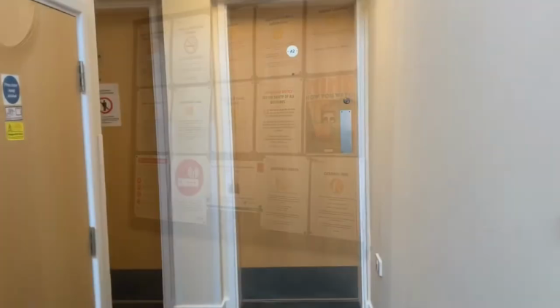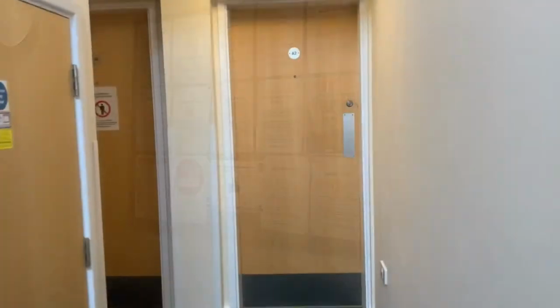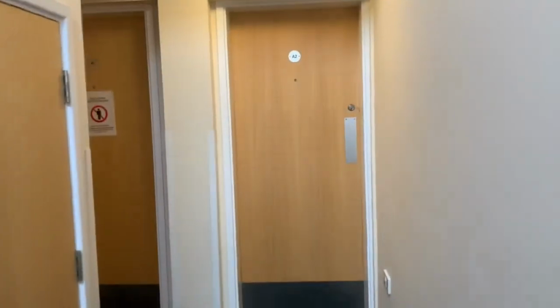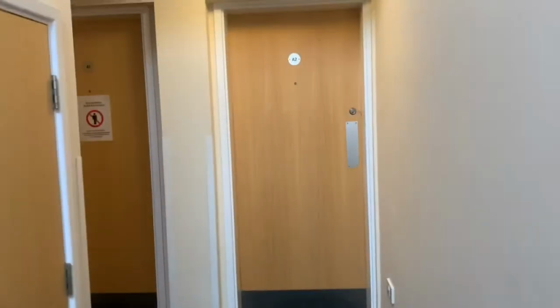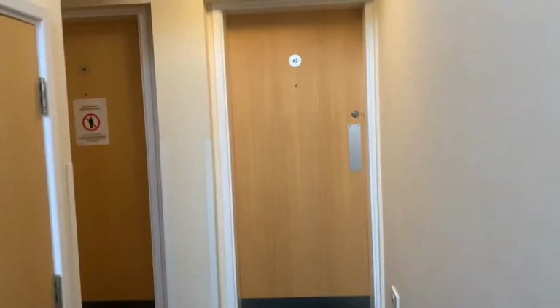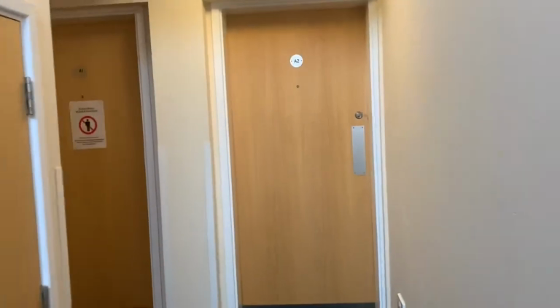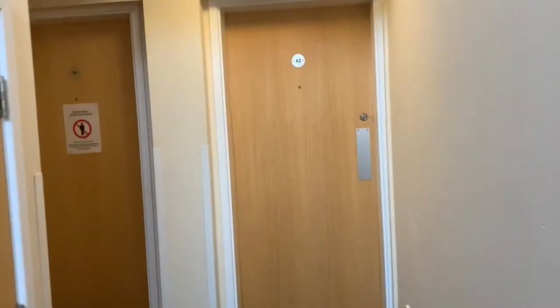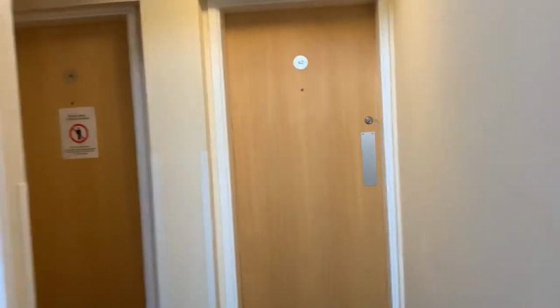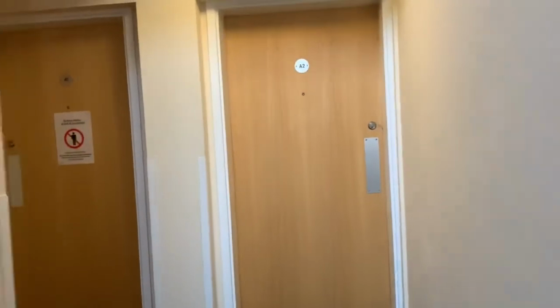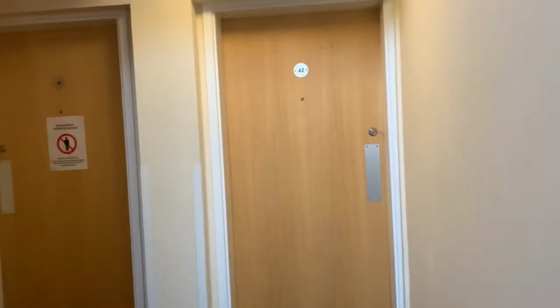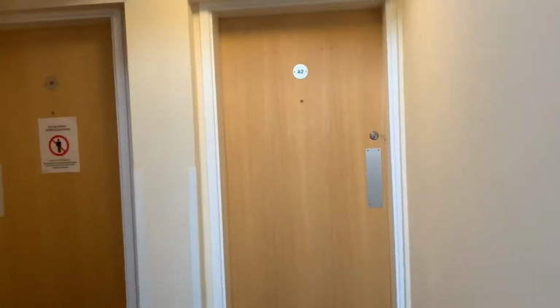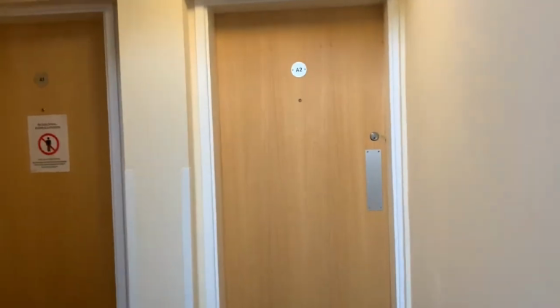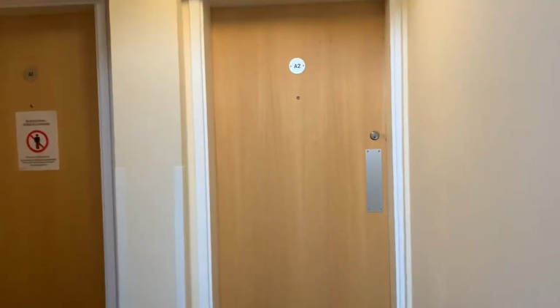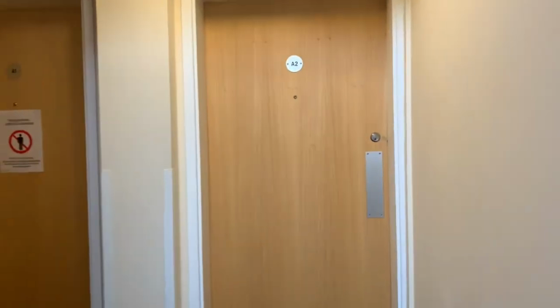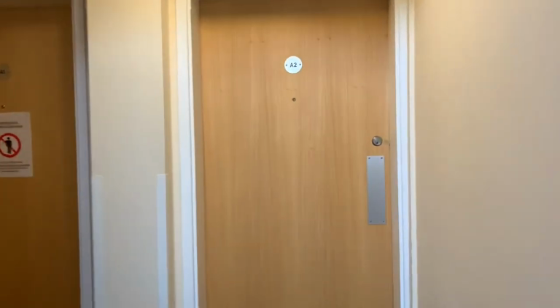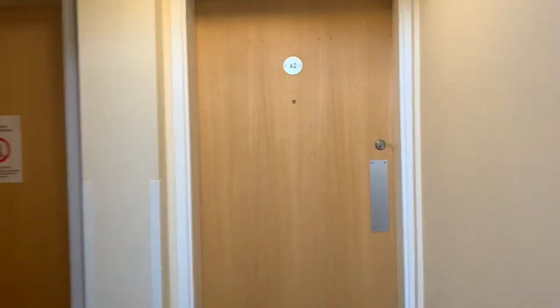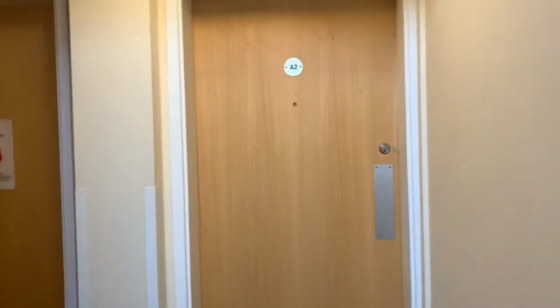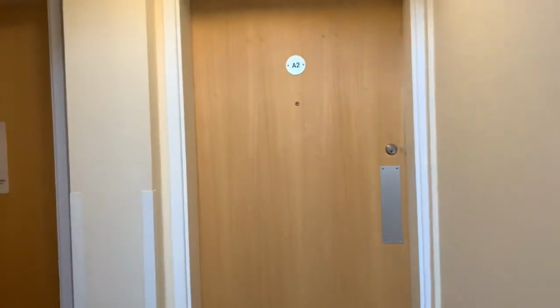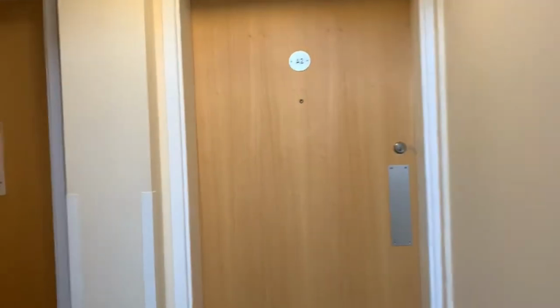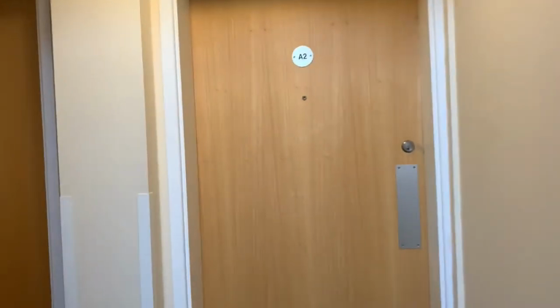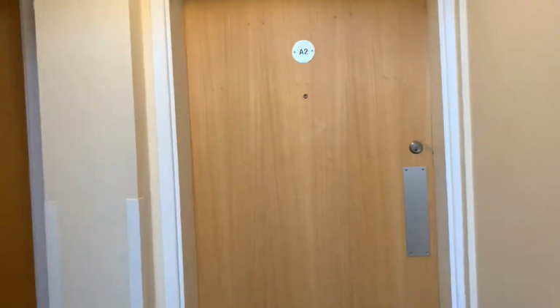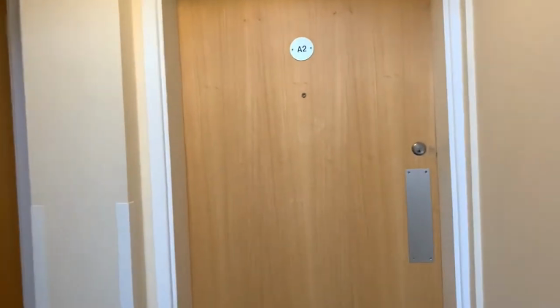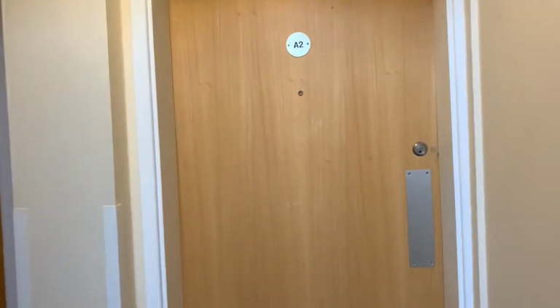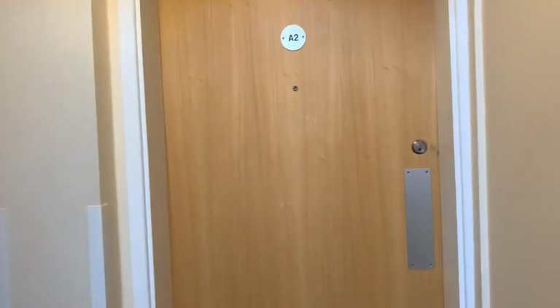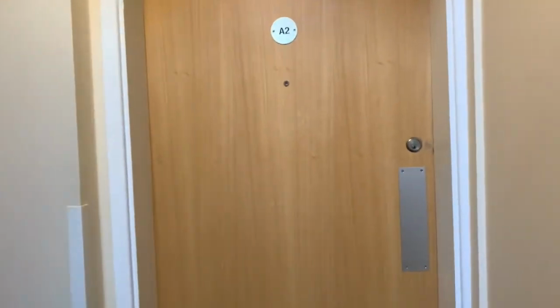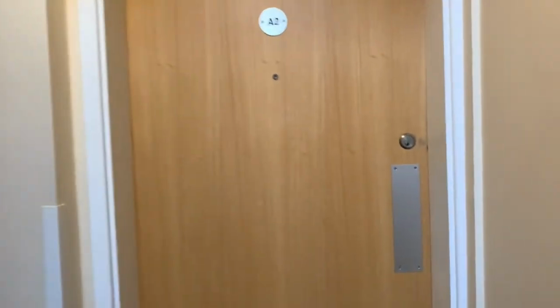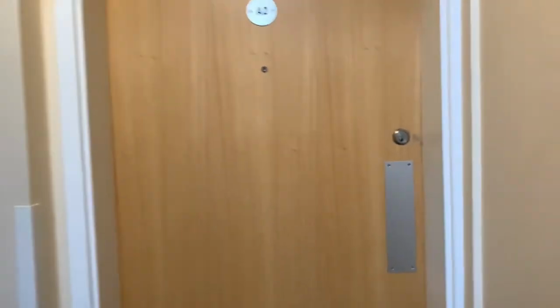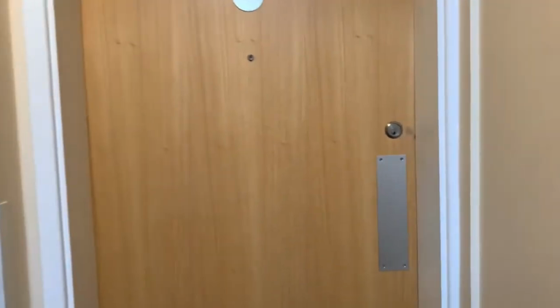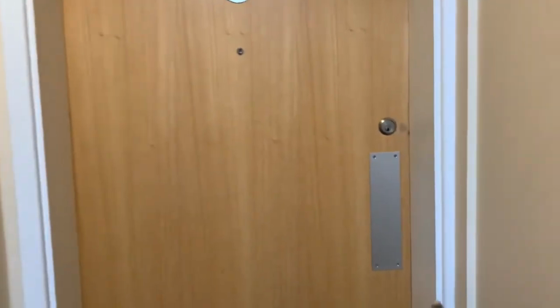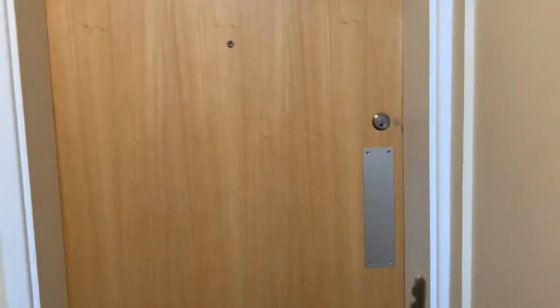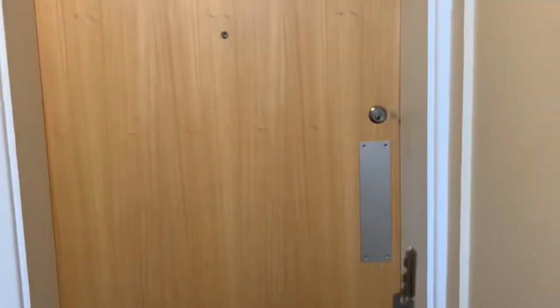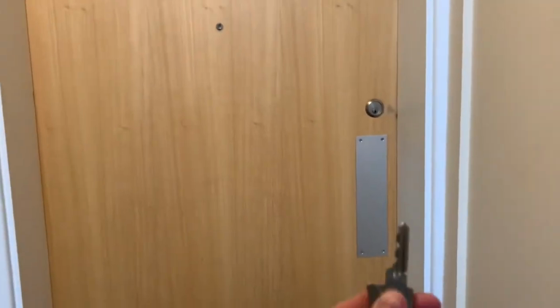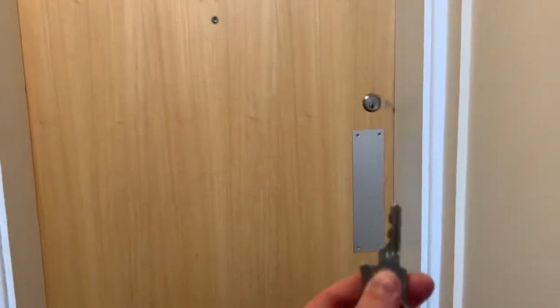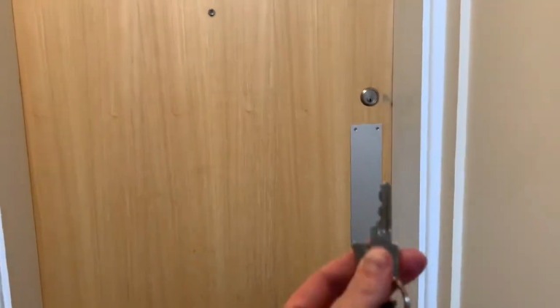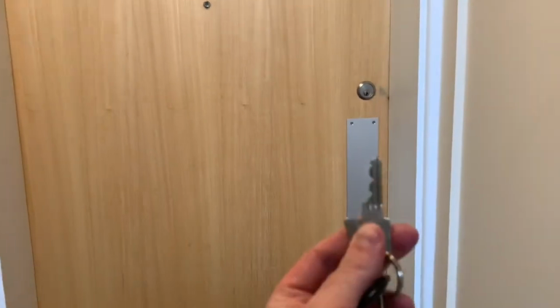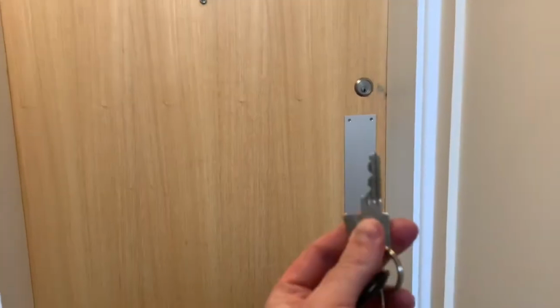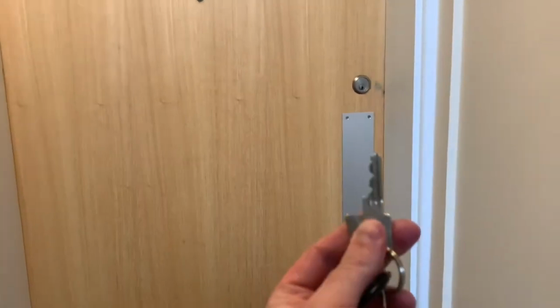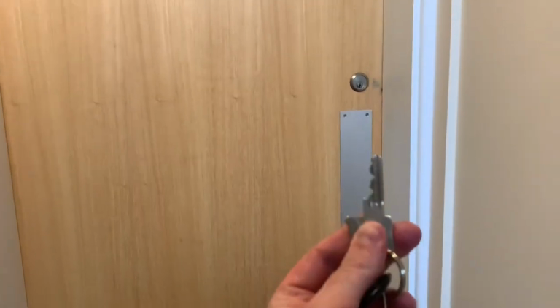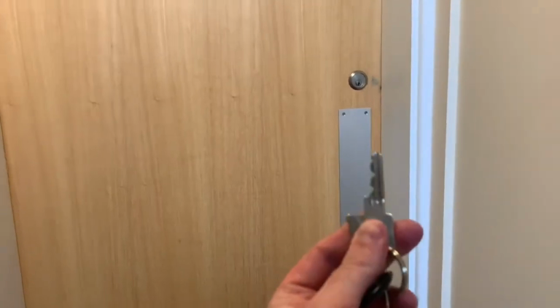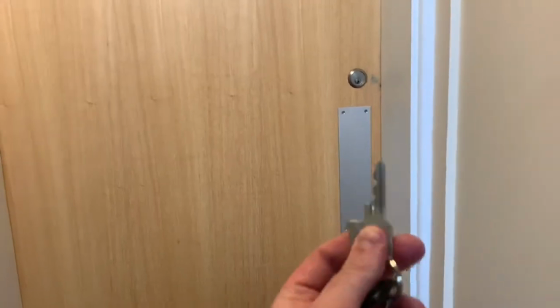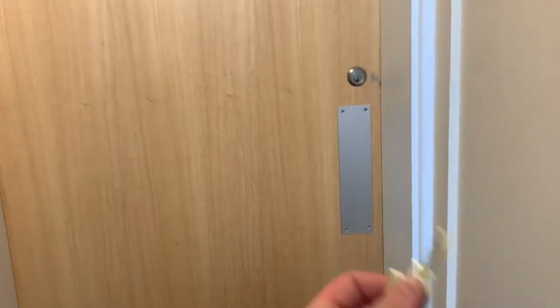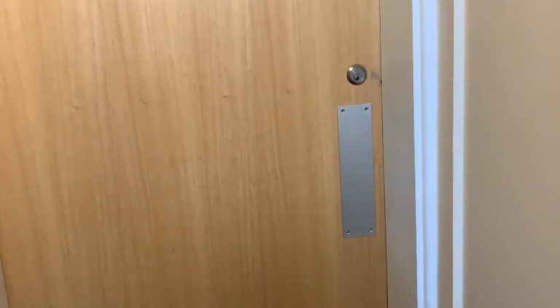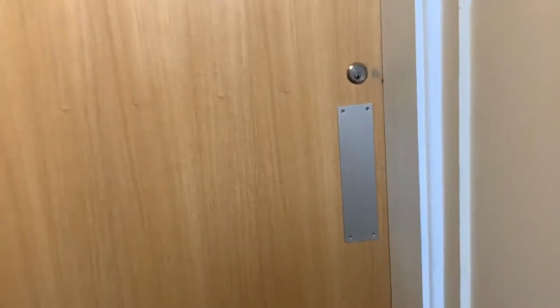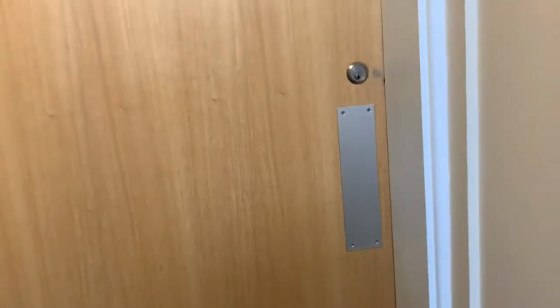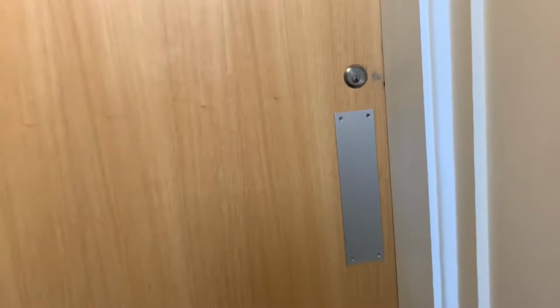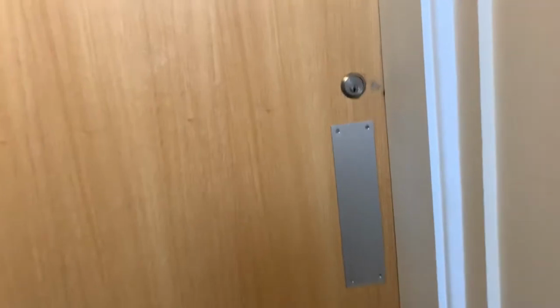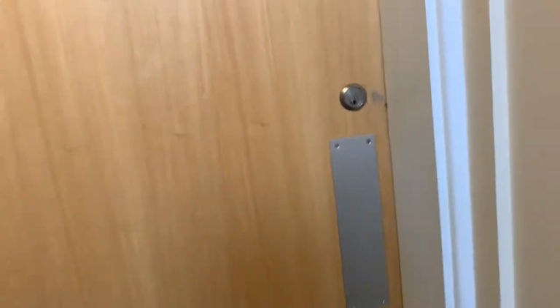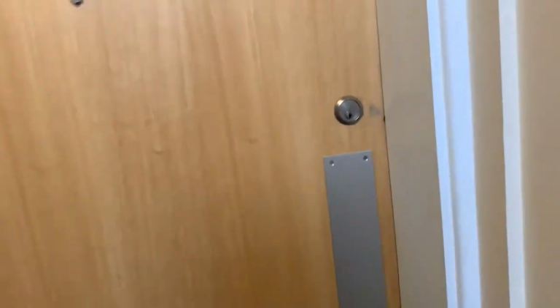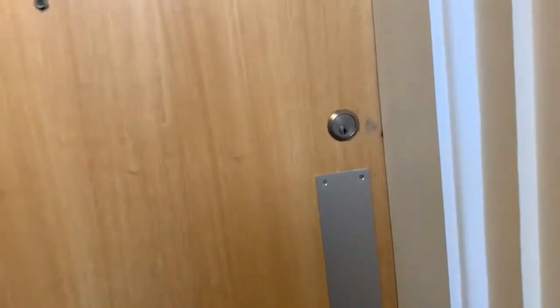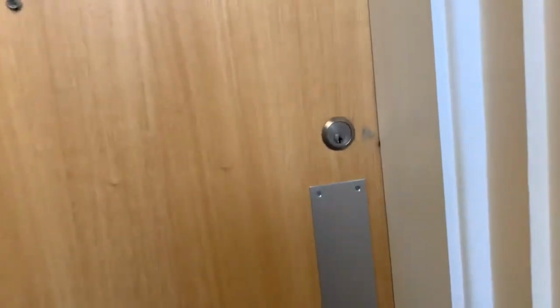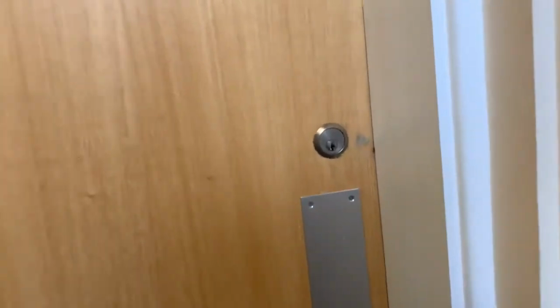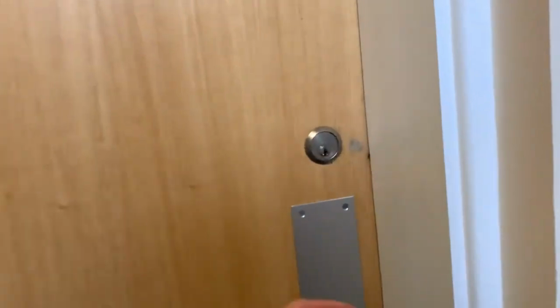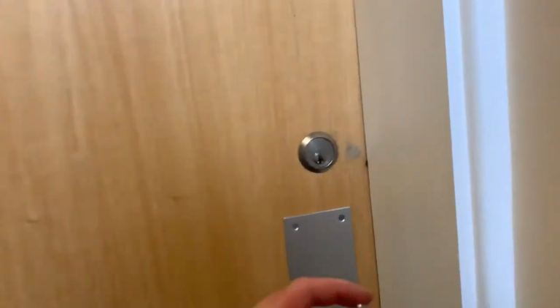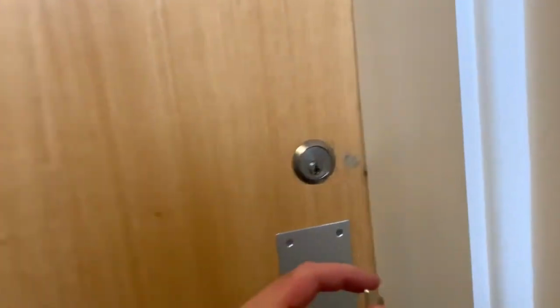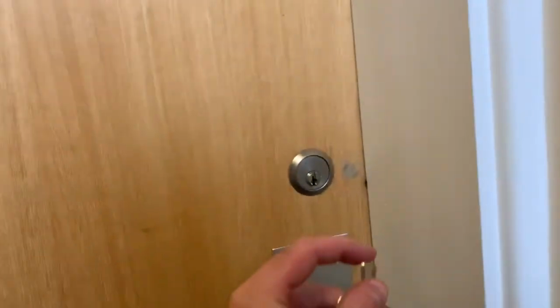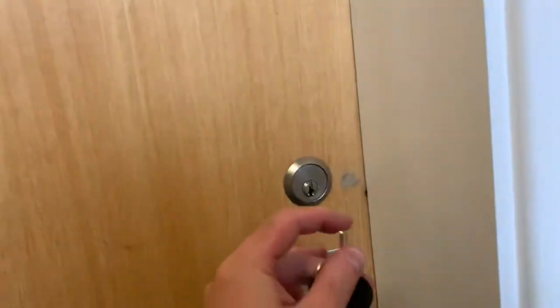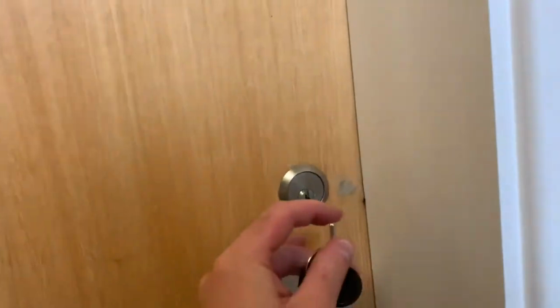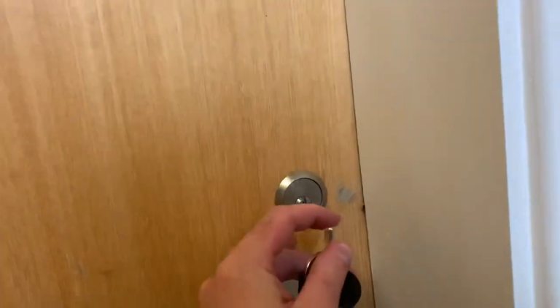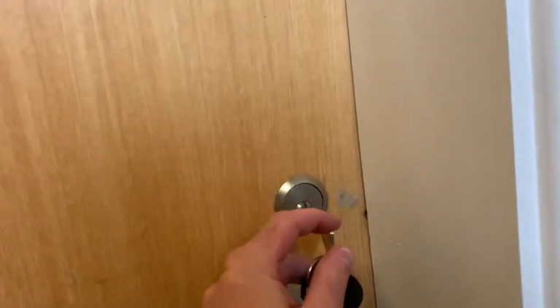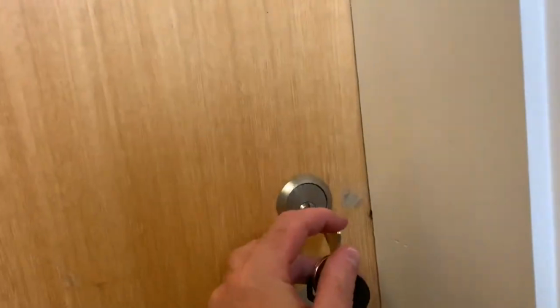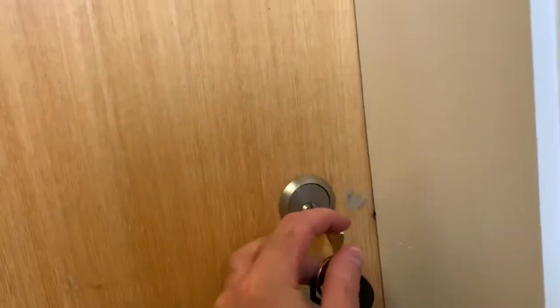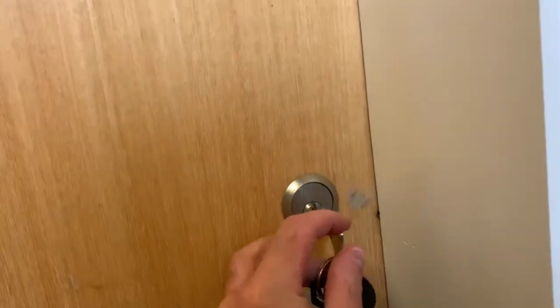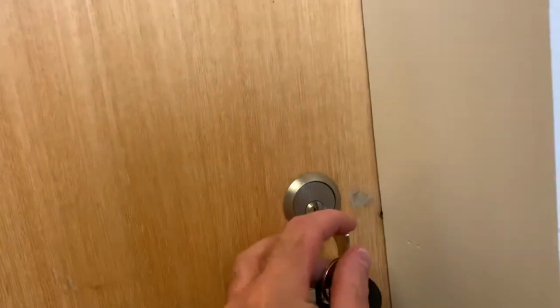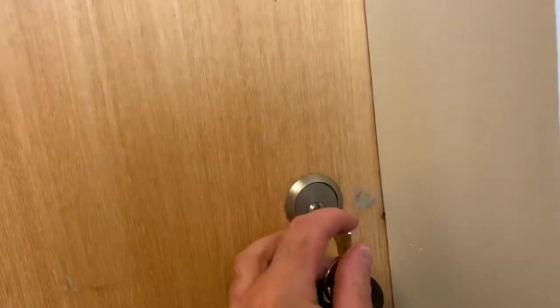We're now entering your flat. You will need your key. This key will open your flat and your room only.